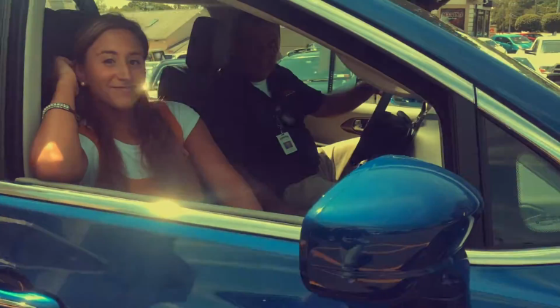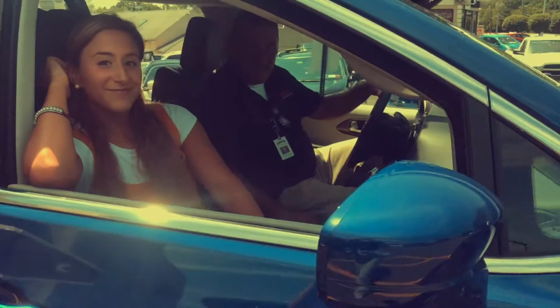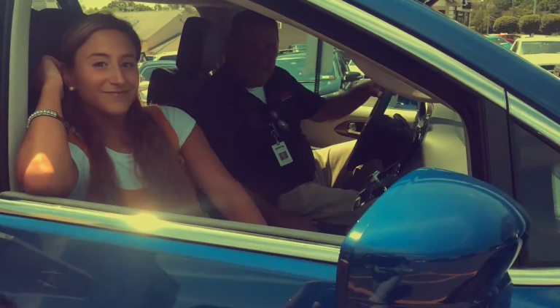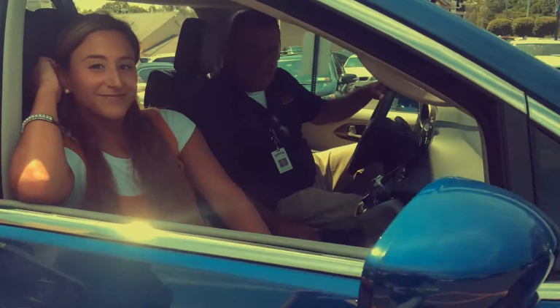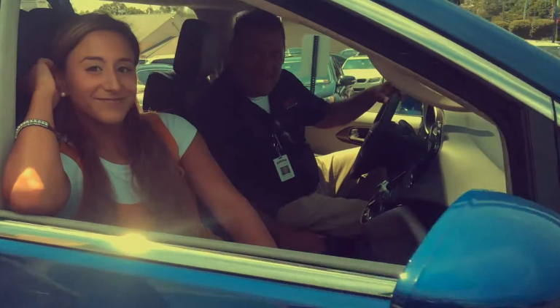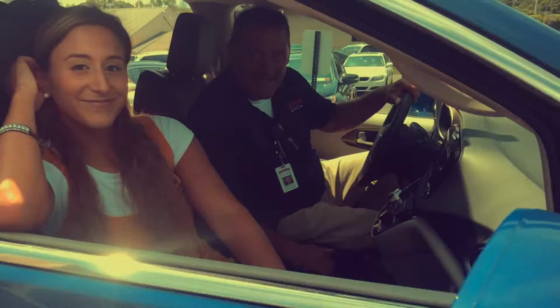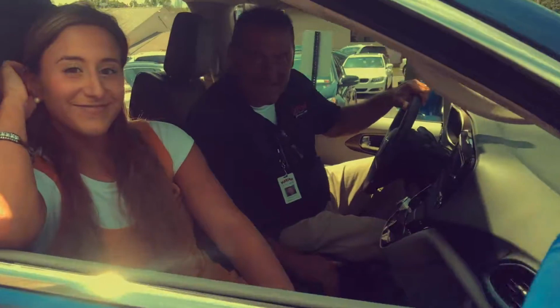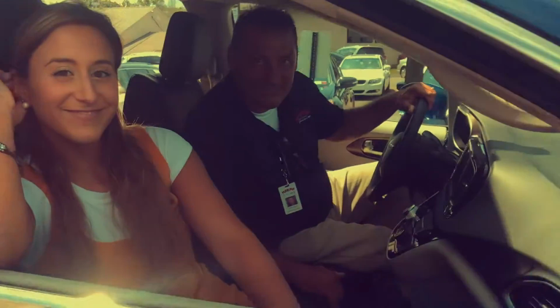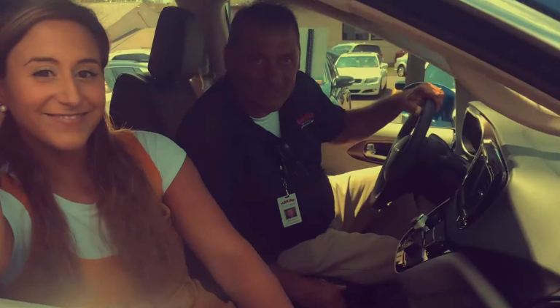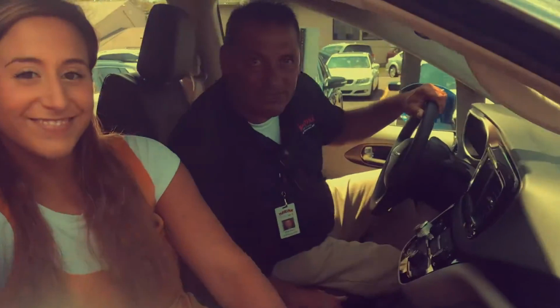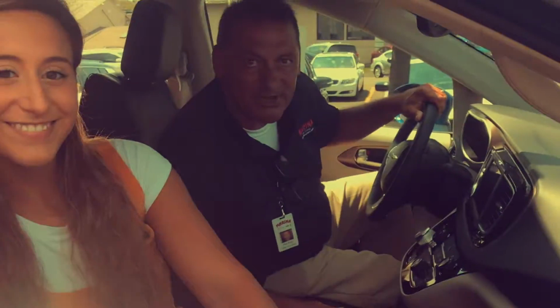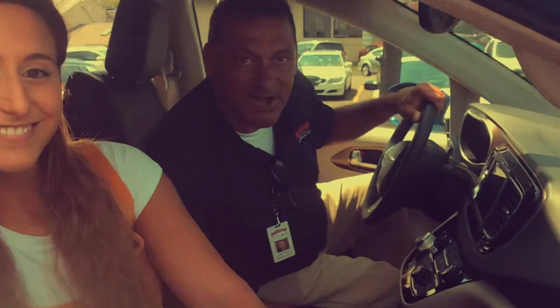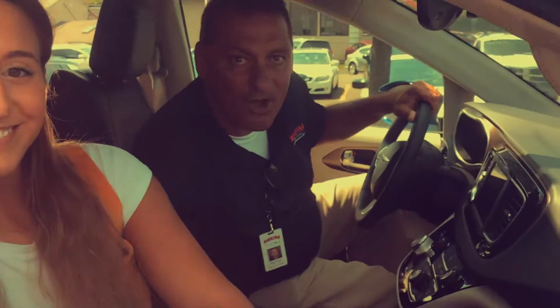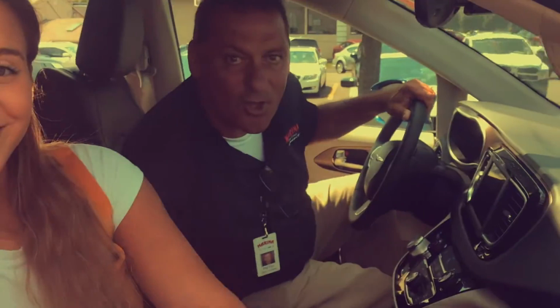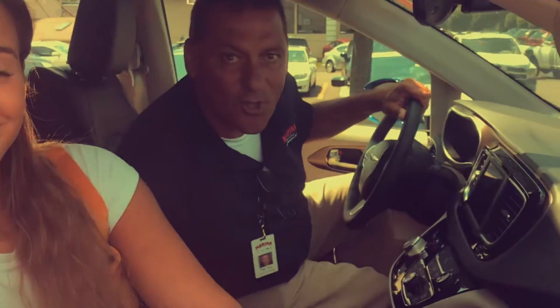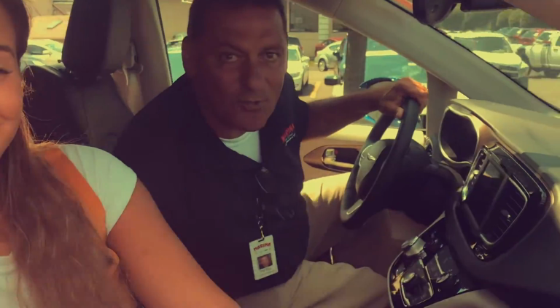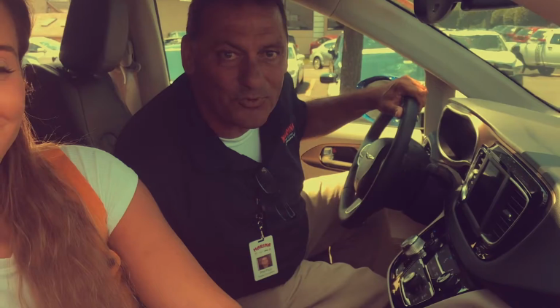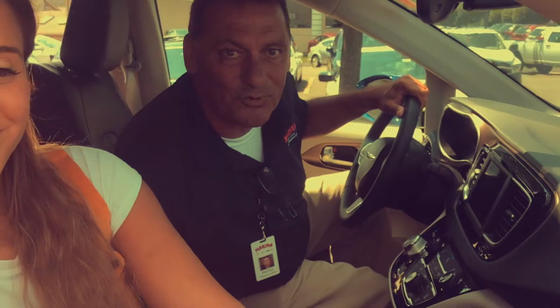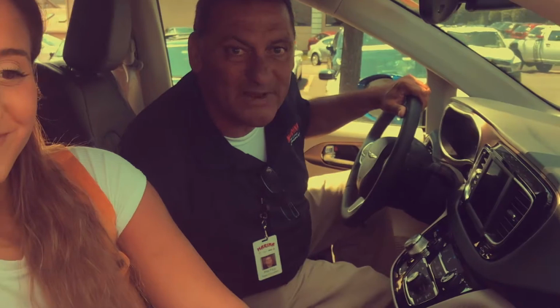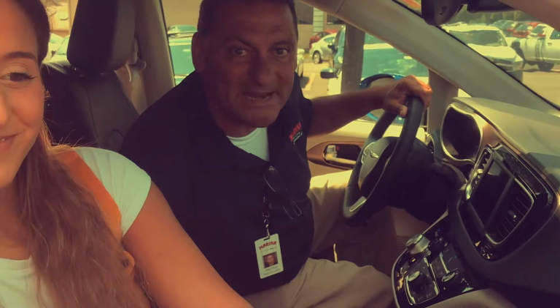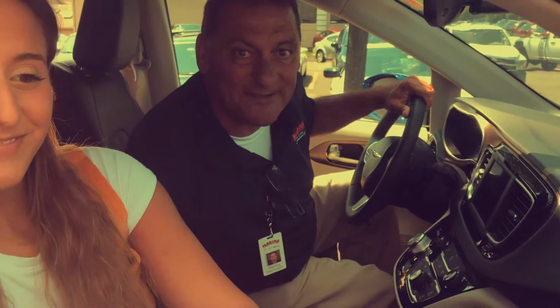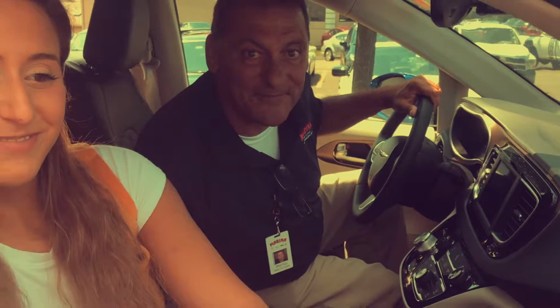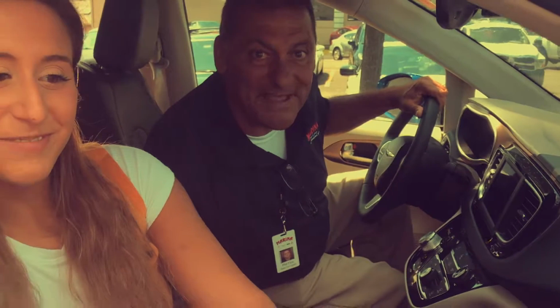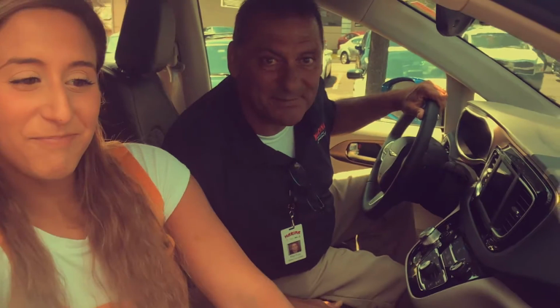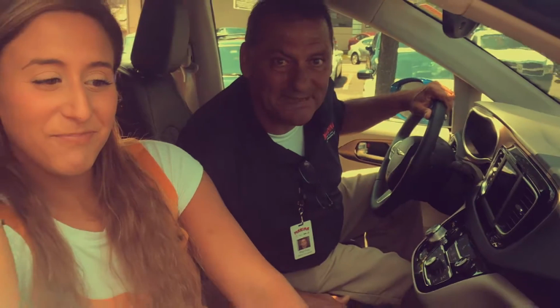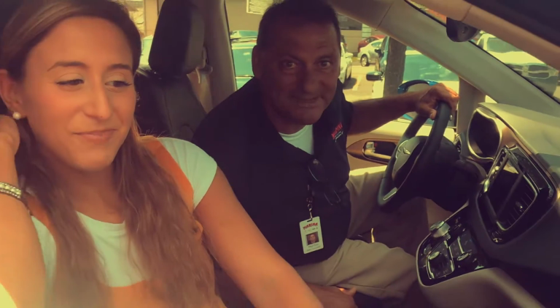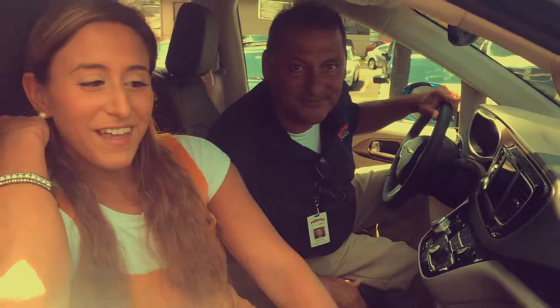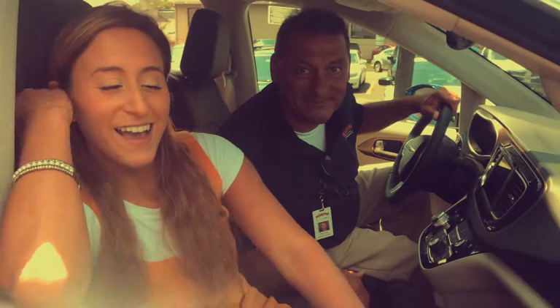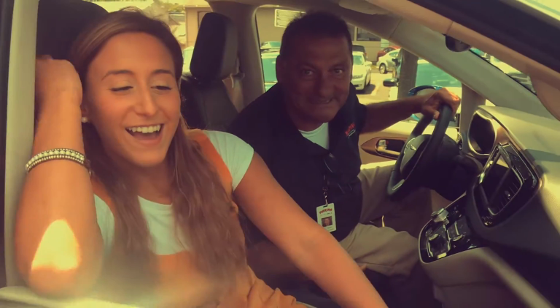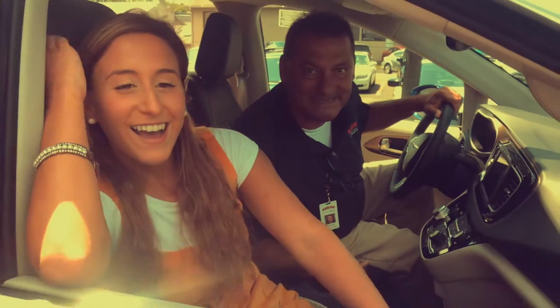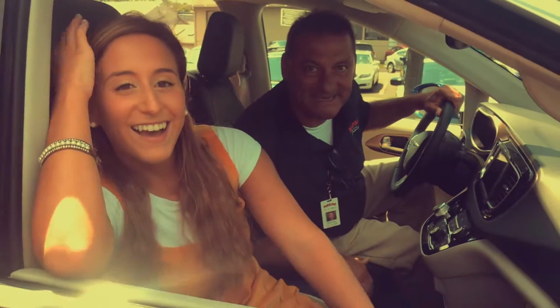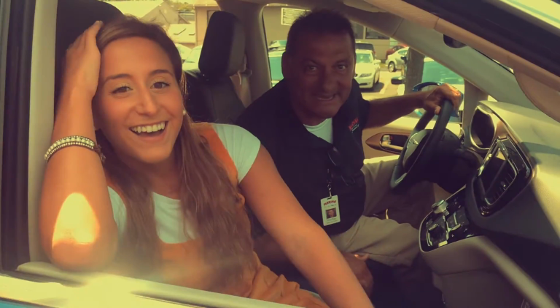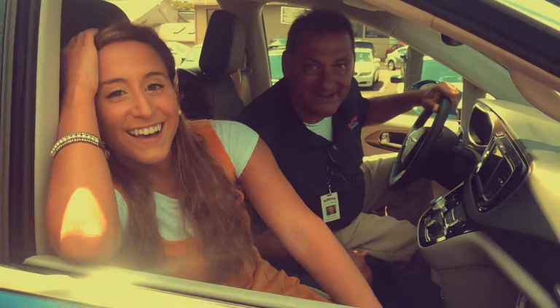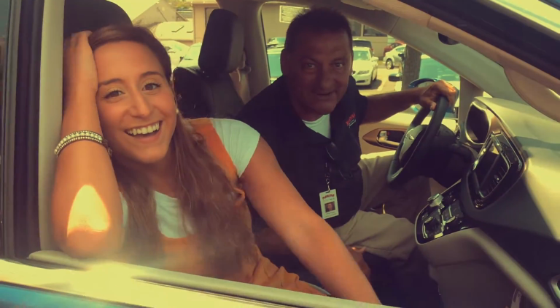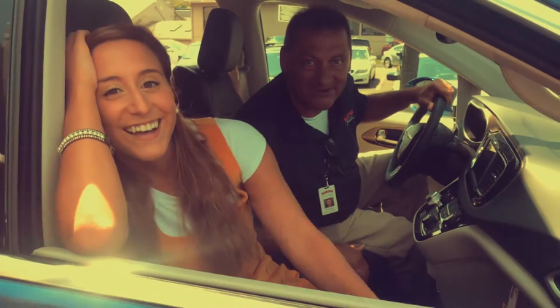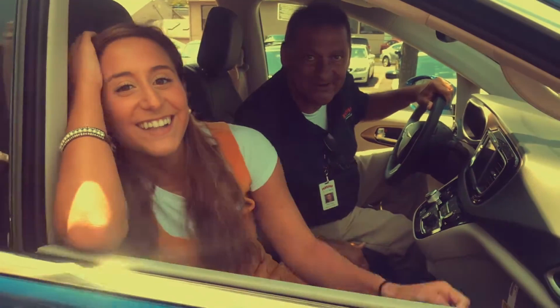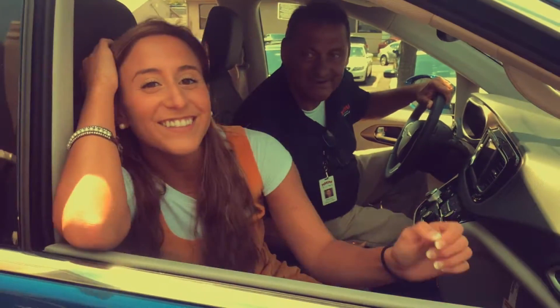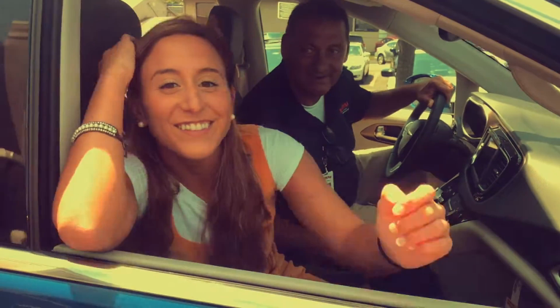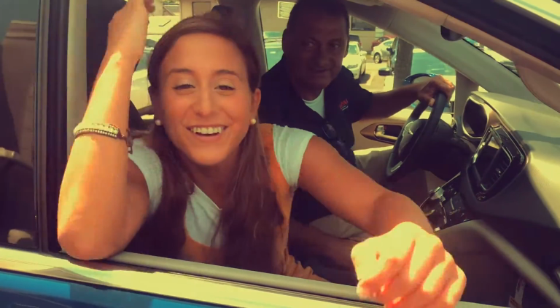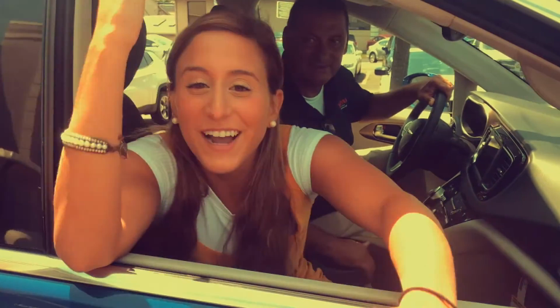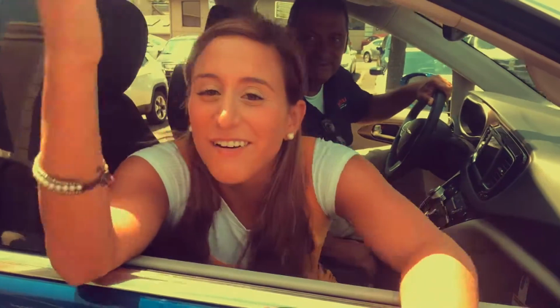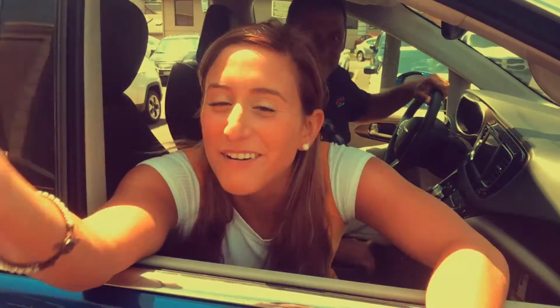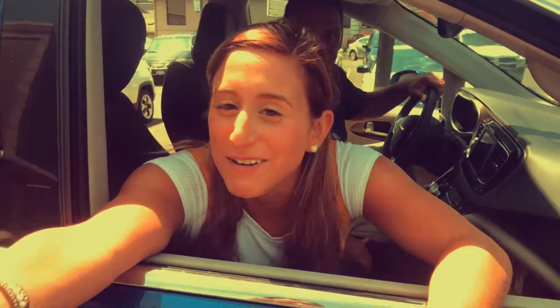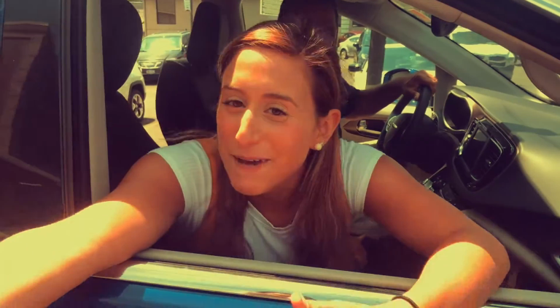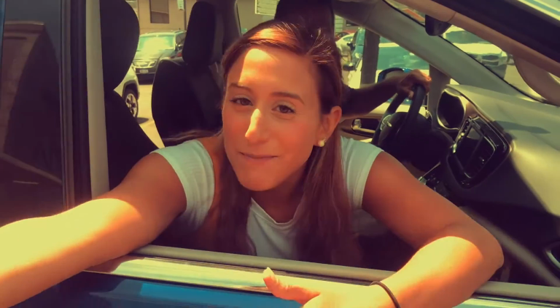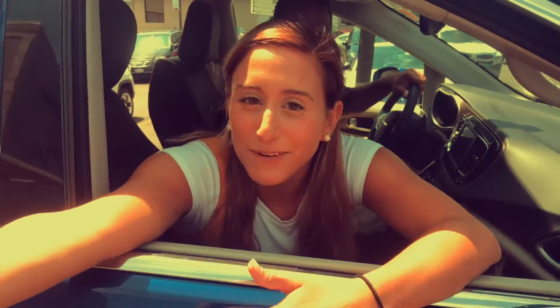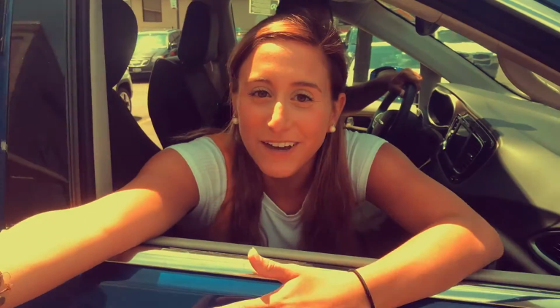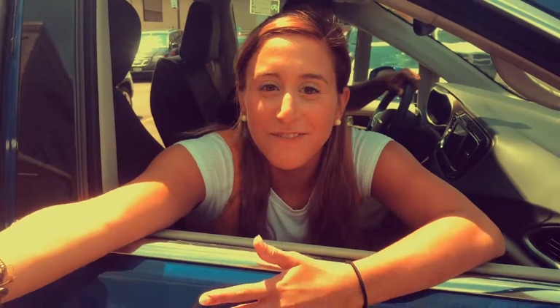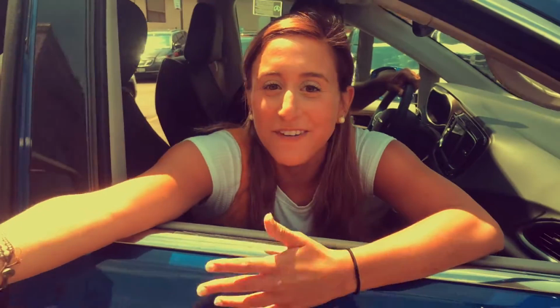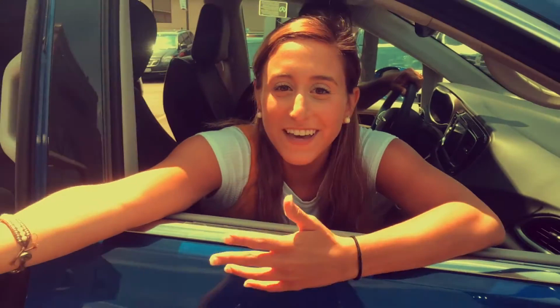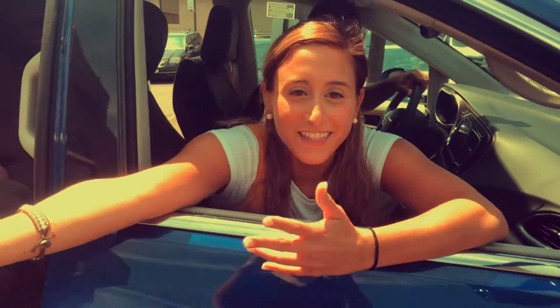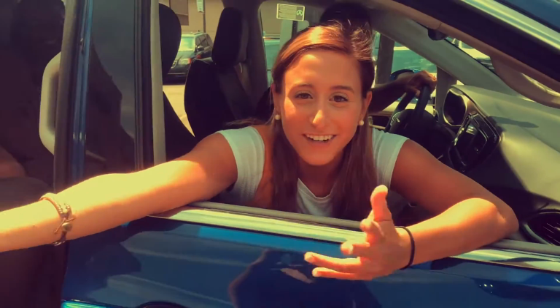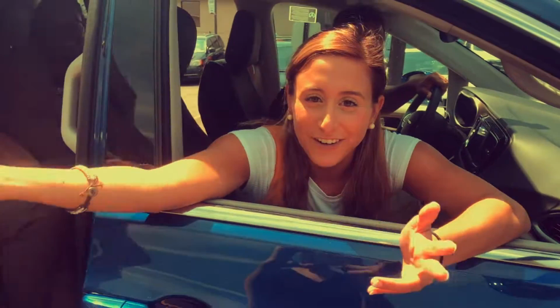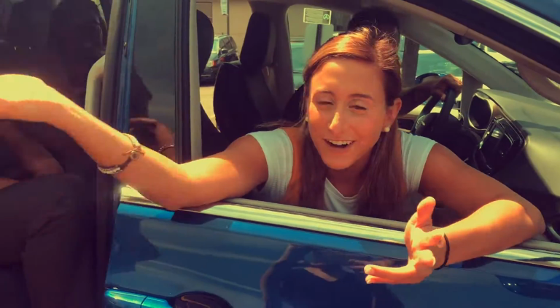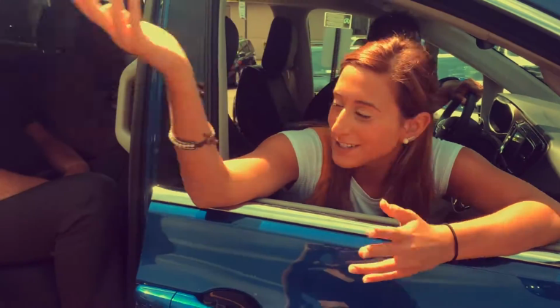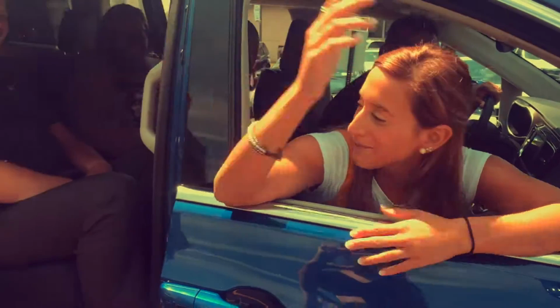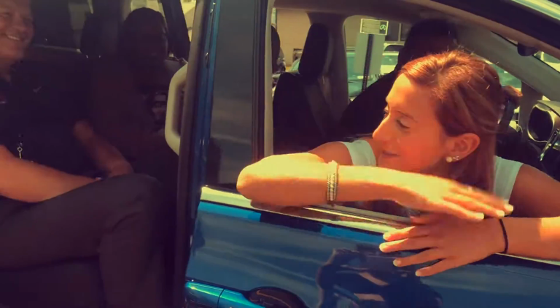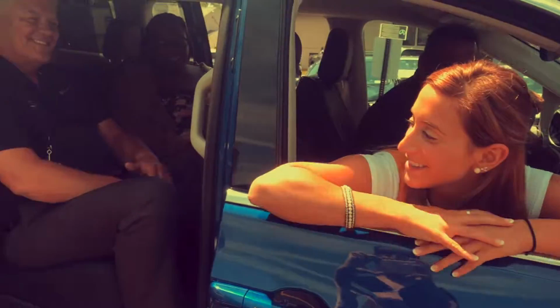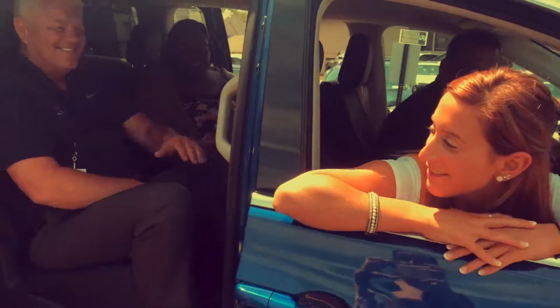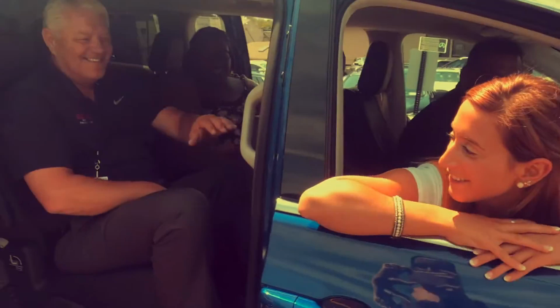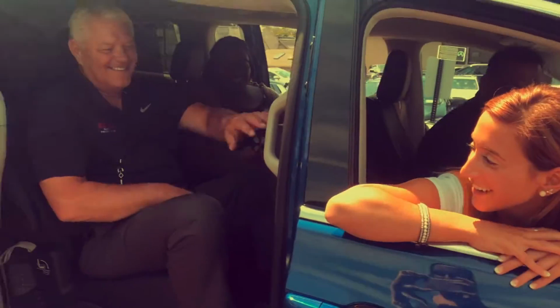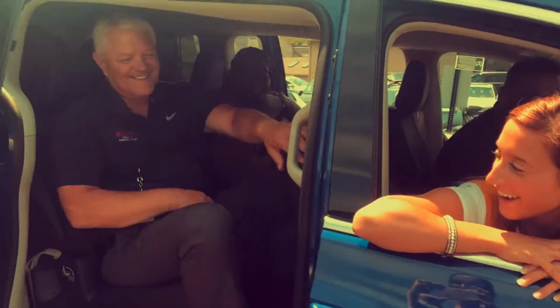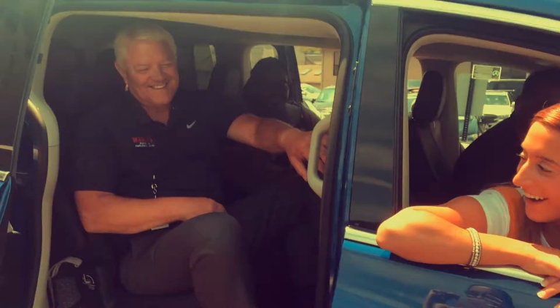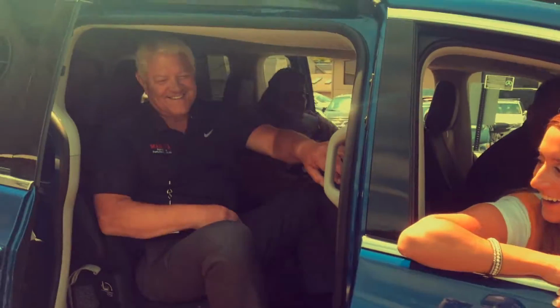Look at our whole marina family fits in here. Look how many people can fit in the Chrysler Pacifica.